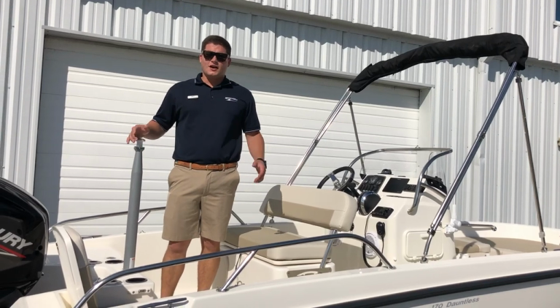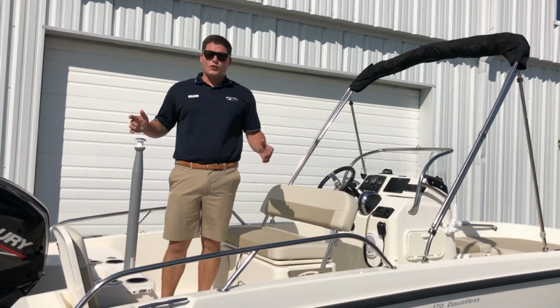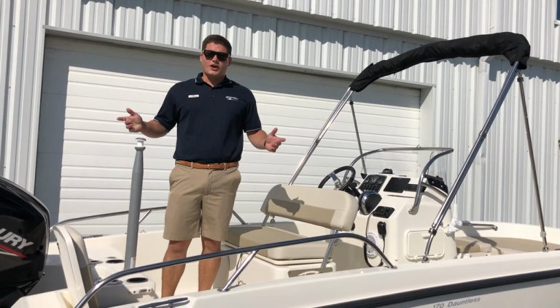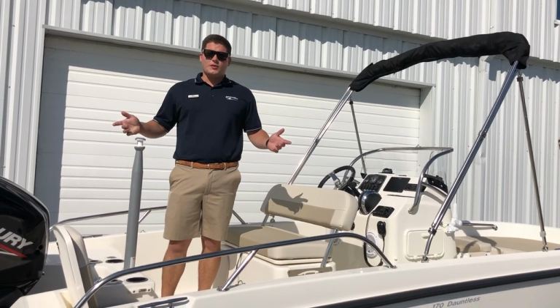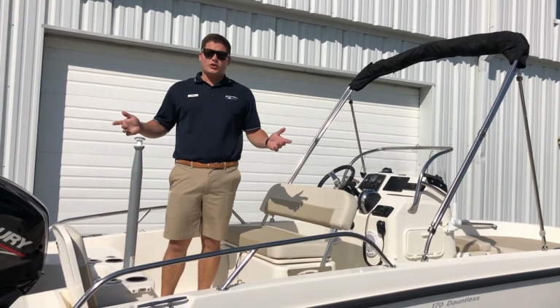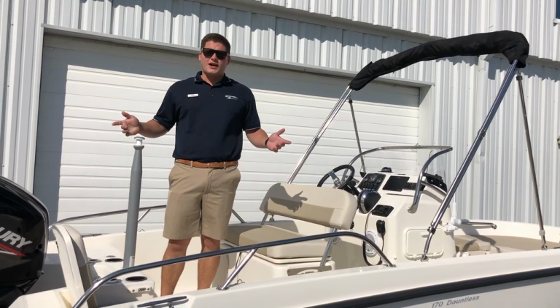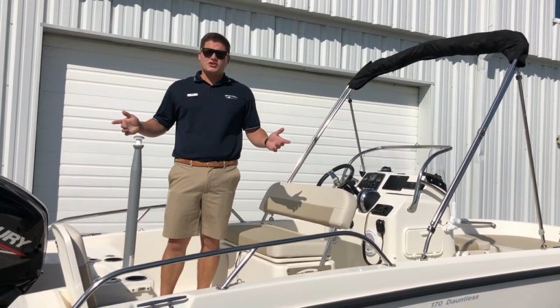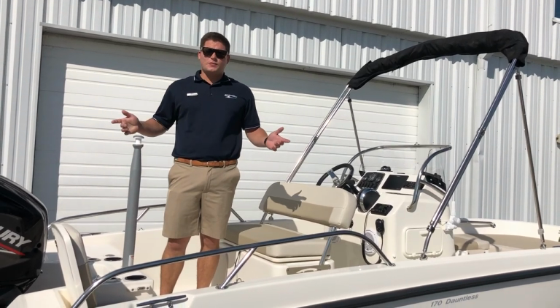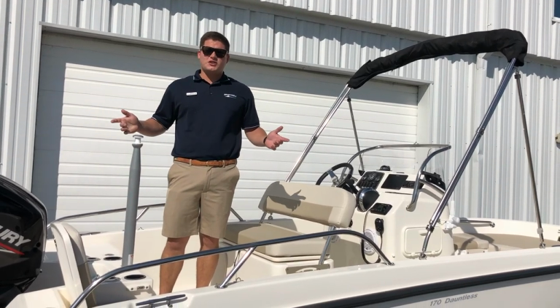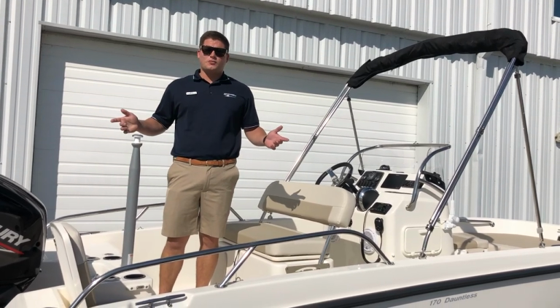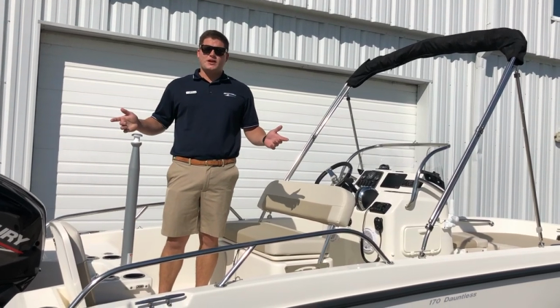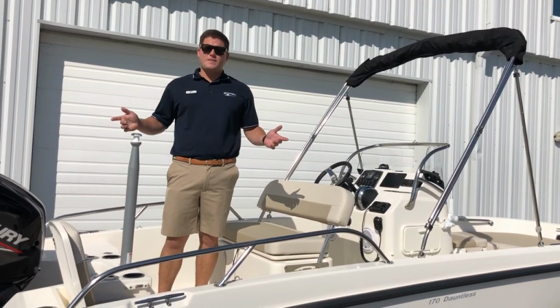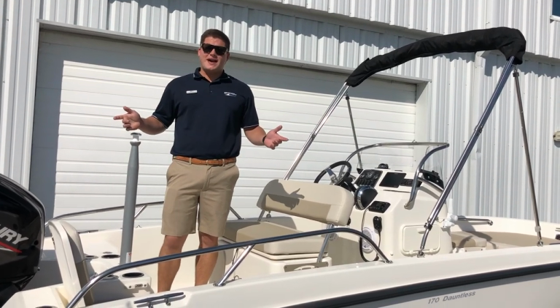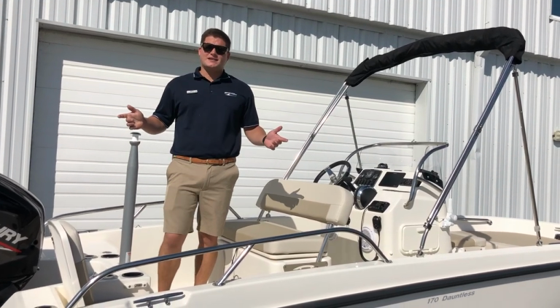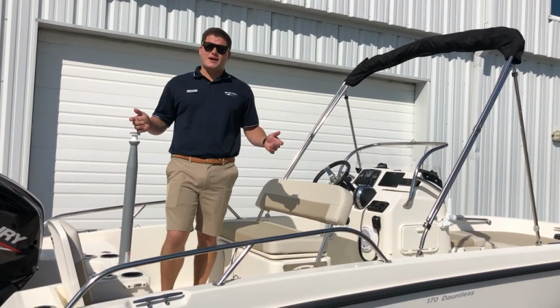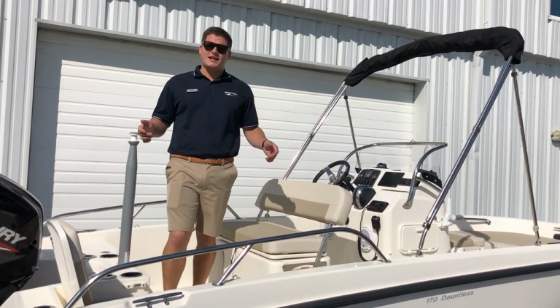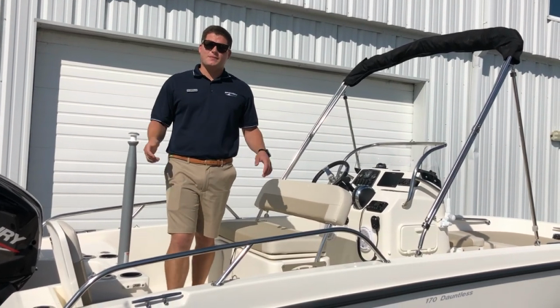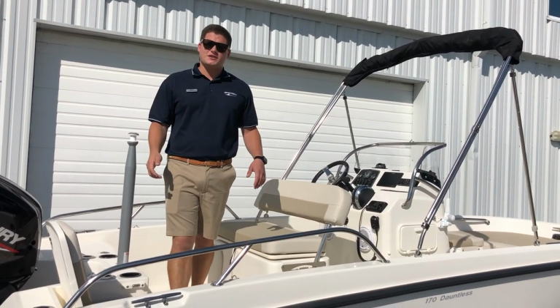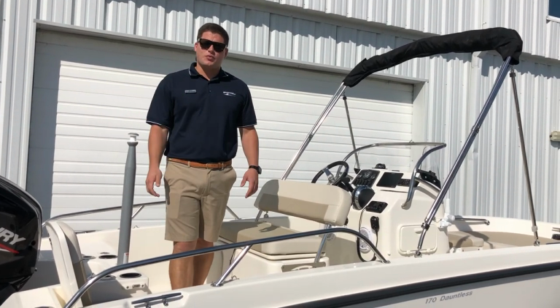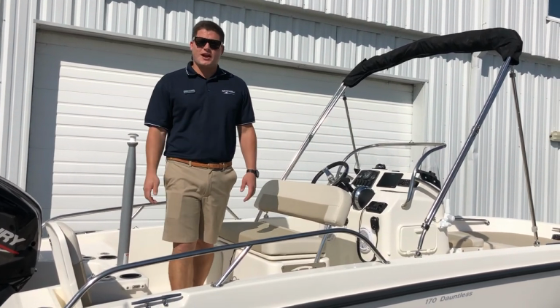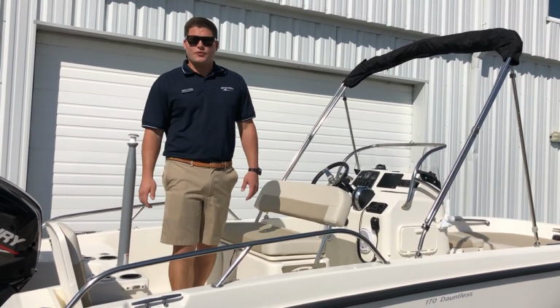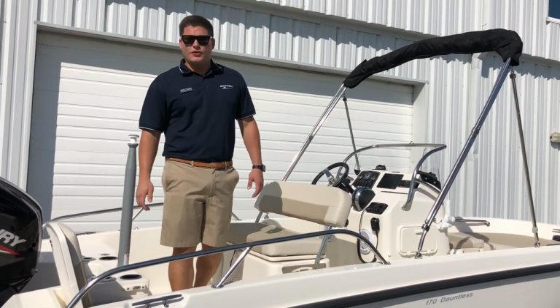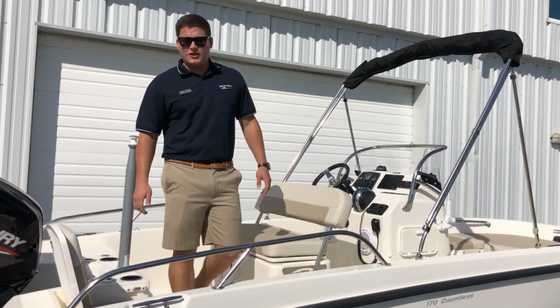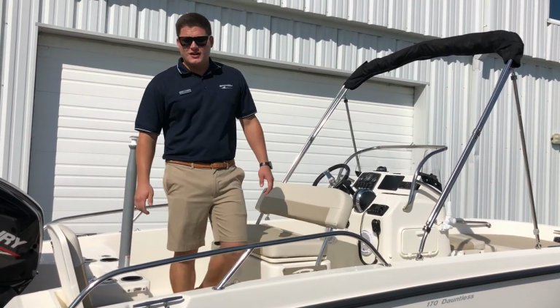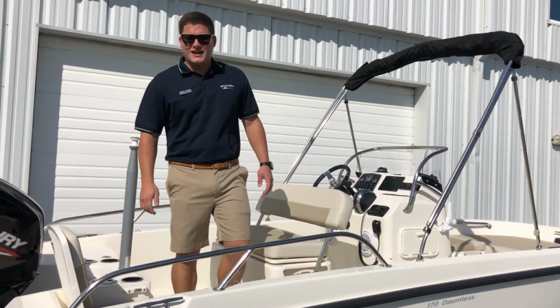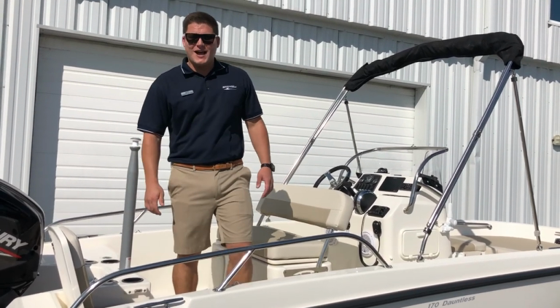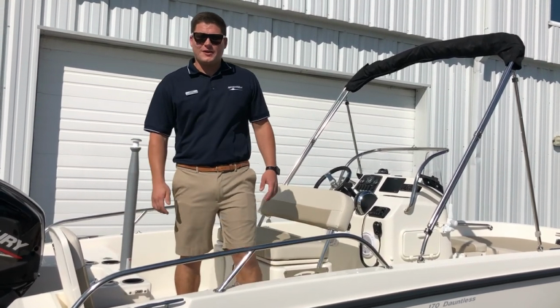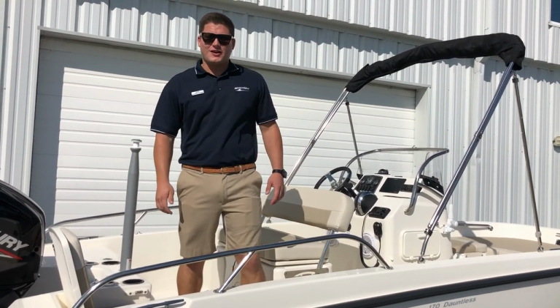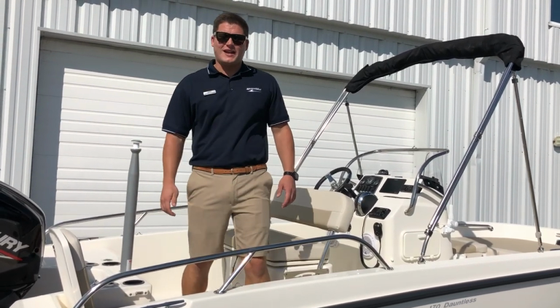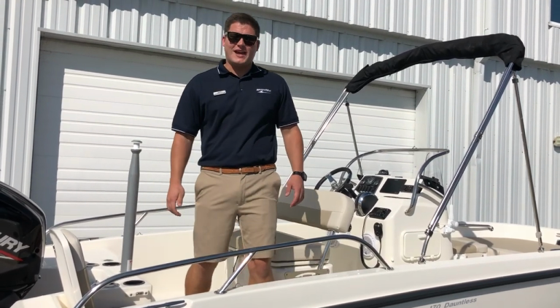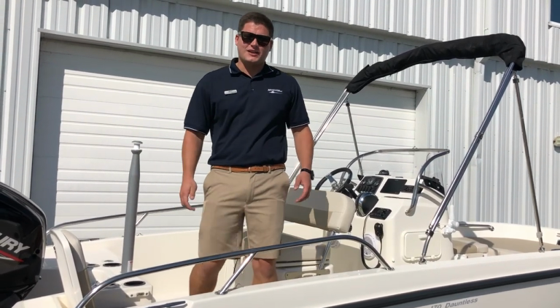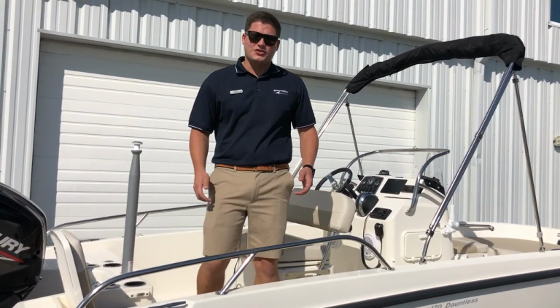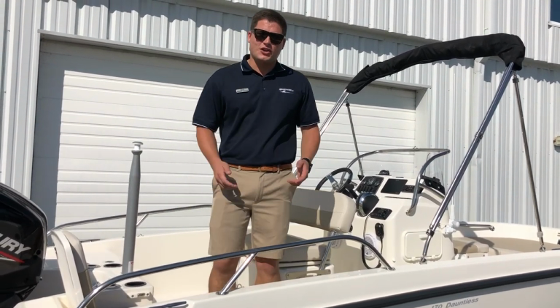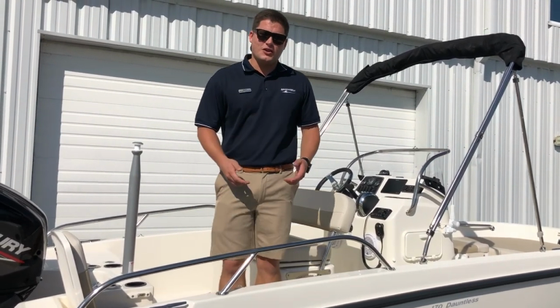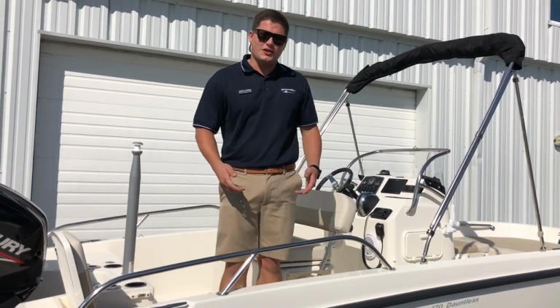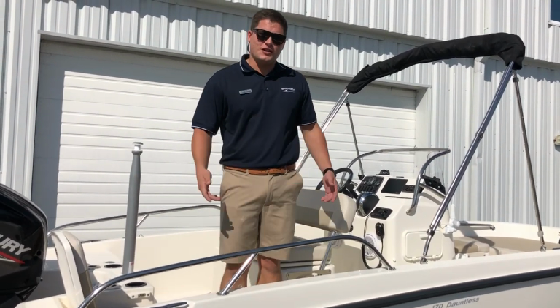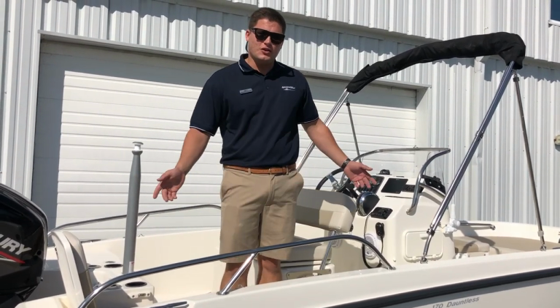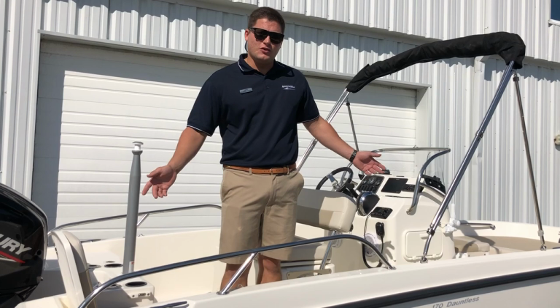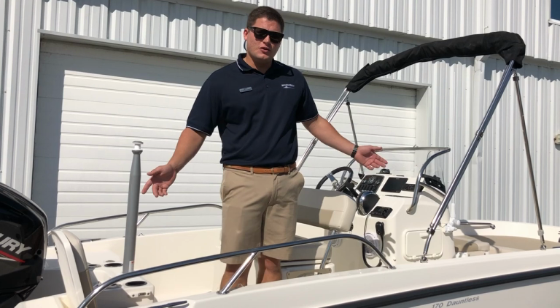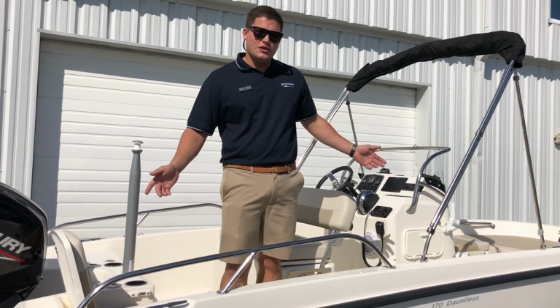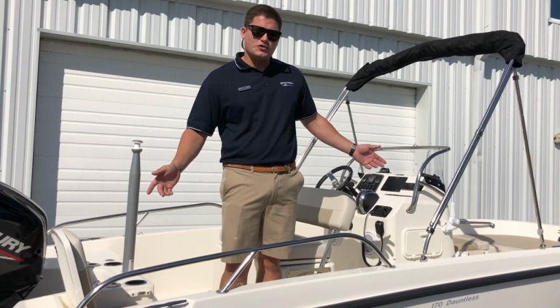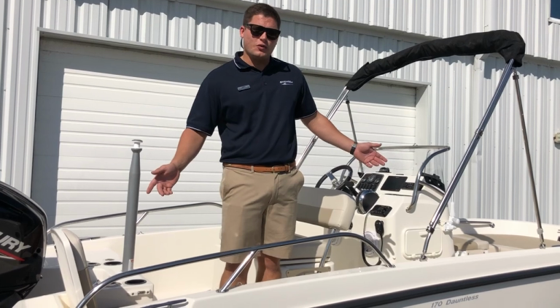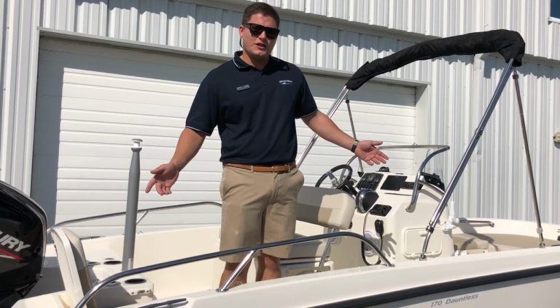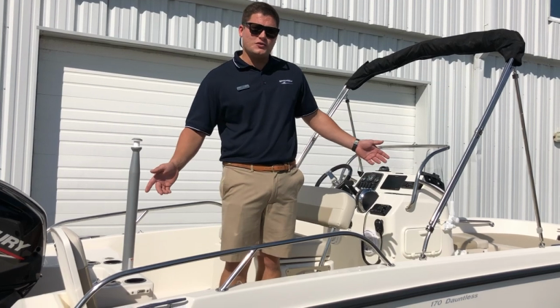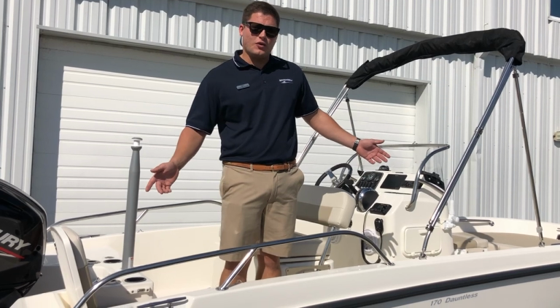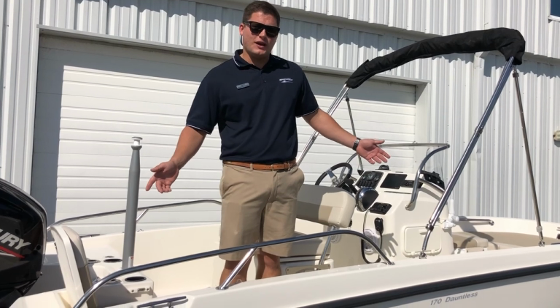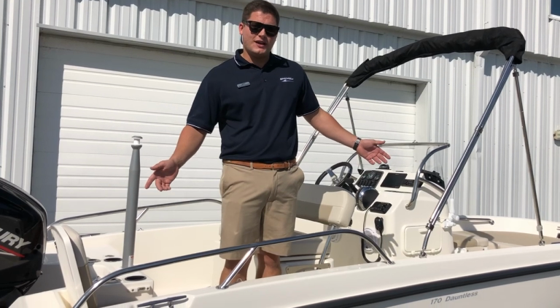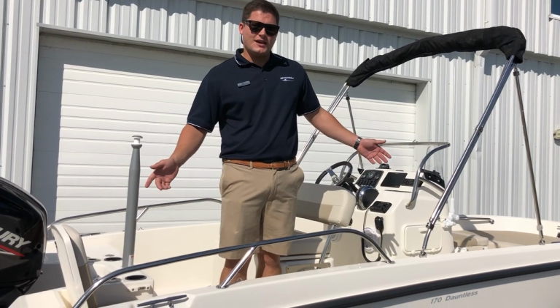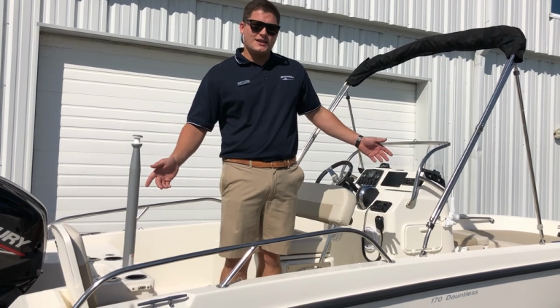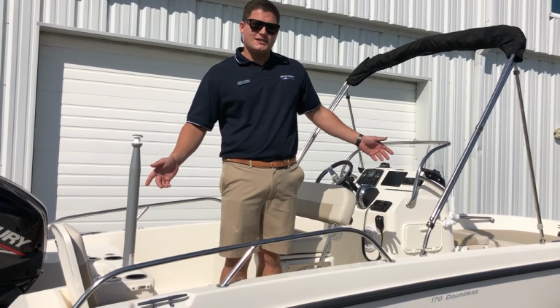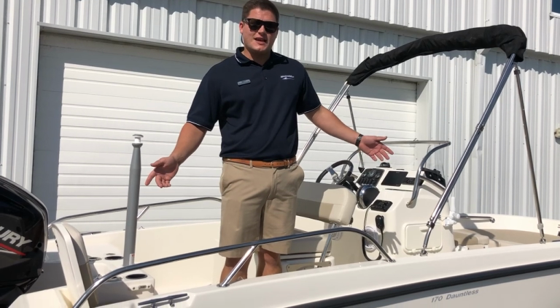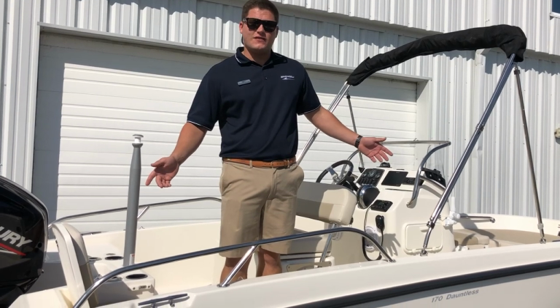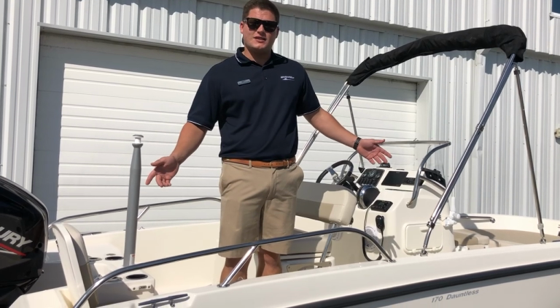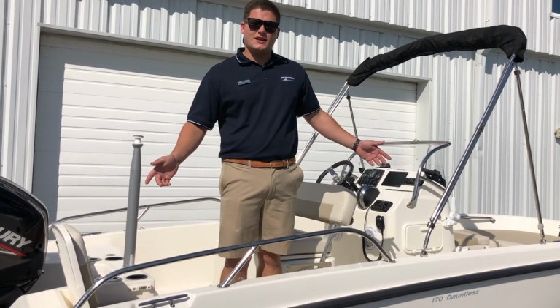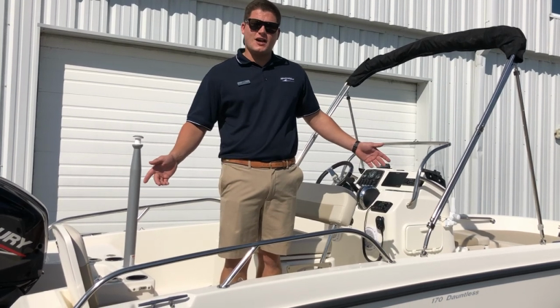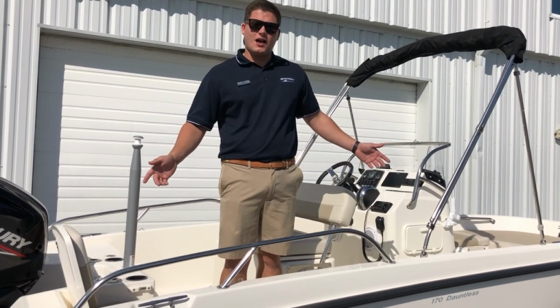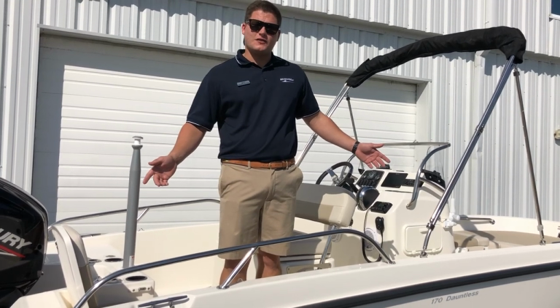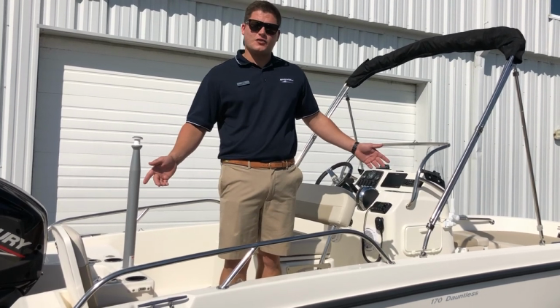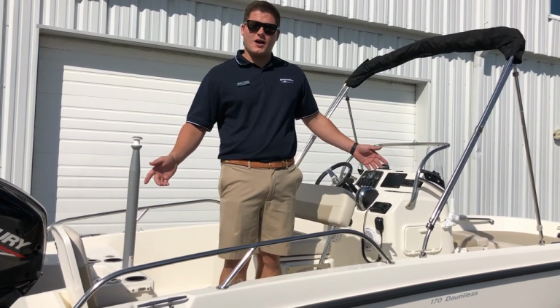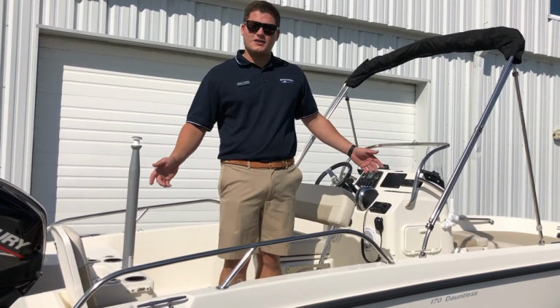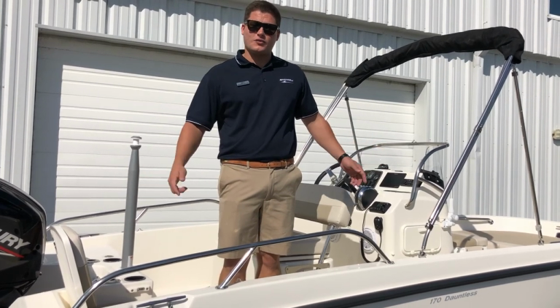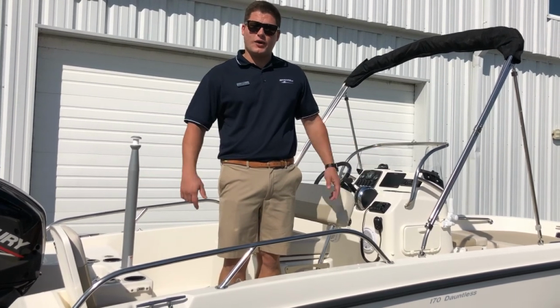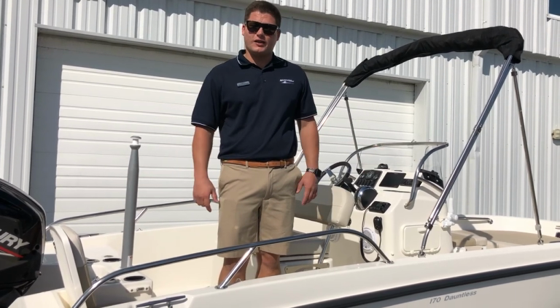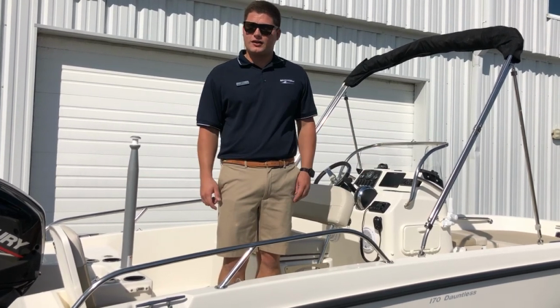Welcome to Wrightsville Beach Marine Max. My name is Brandon Woodard and I'm here today to show you the new 2020 17 Dauntless from Boston Whaler.